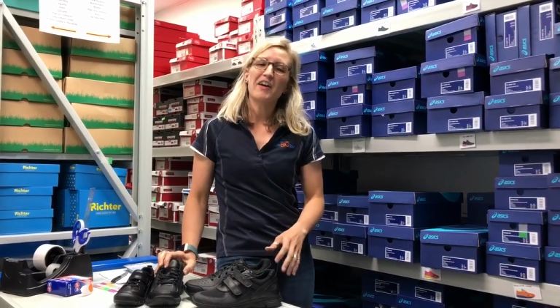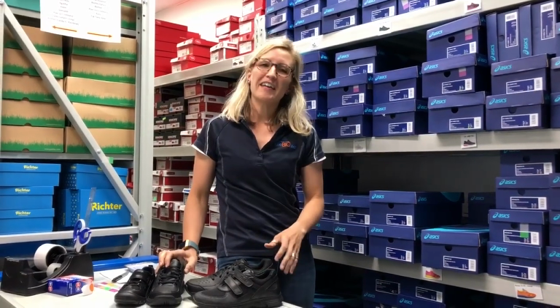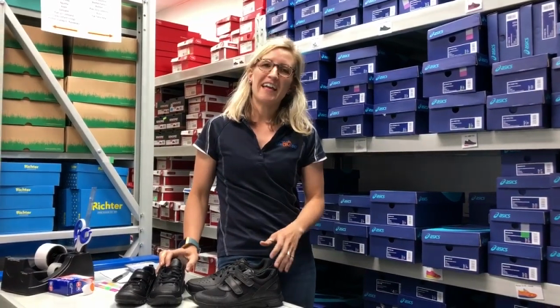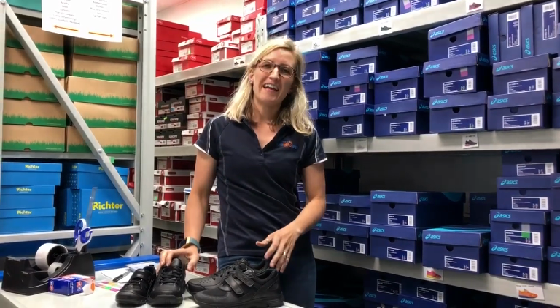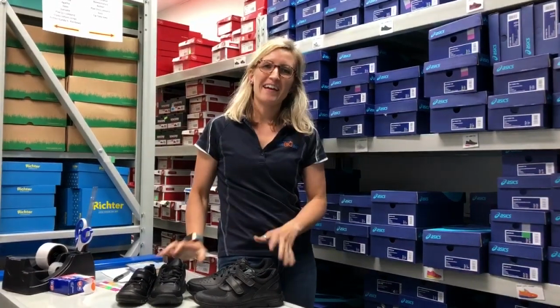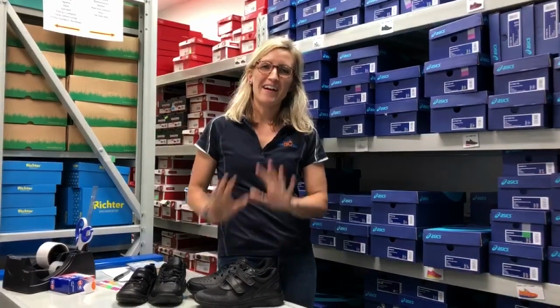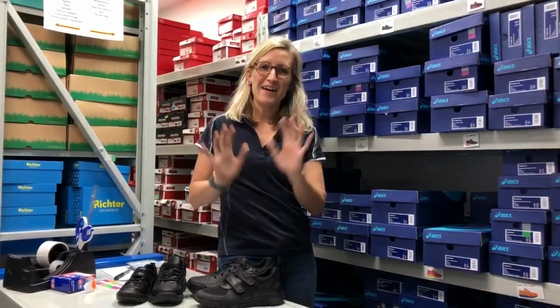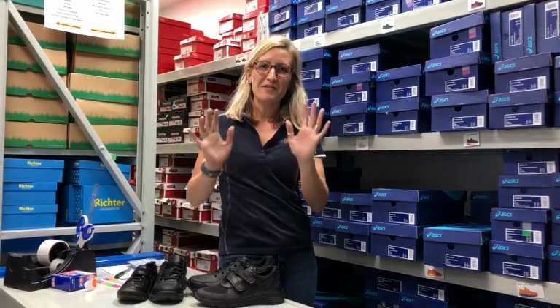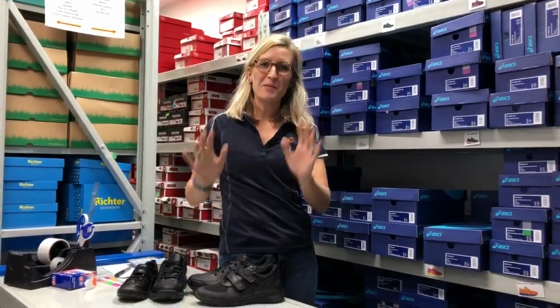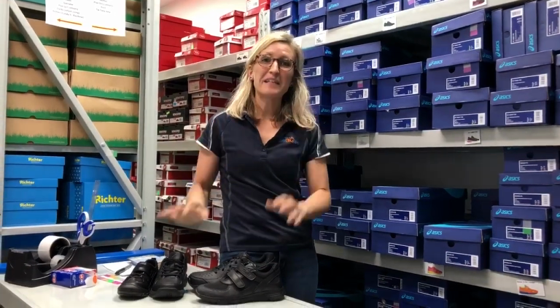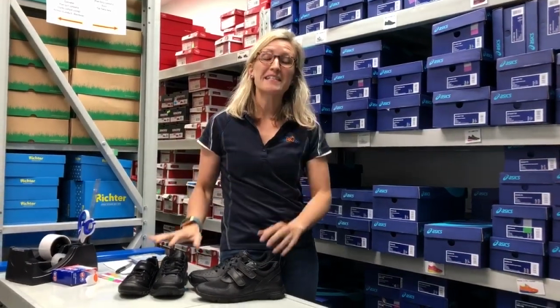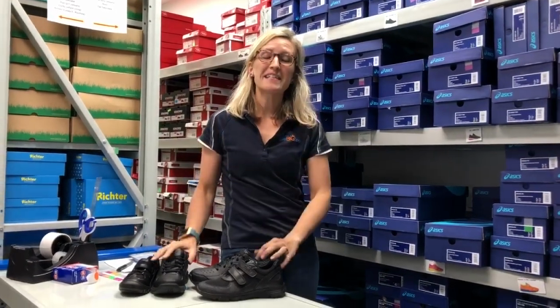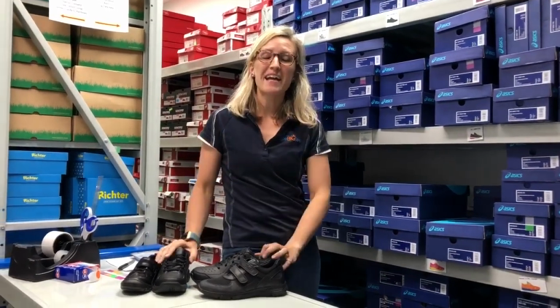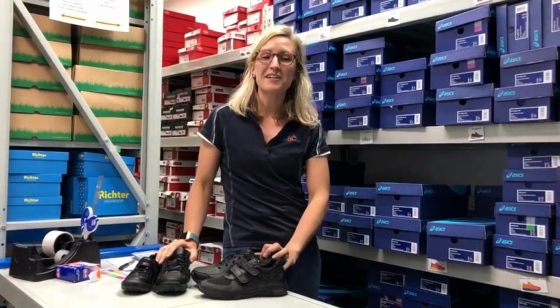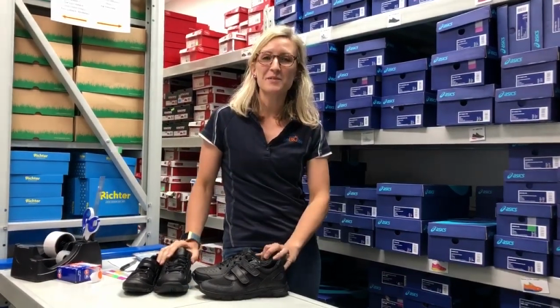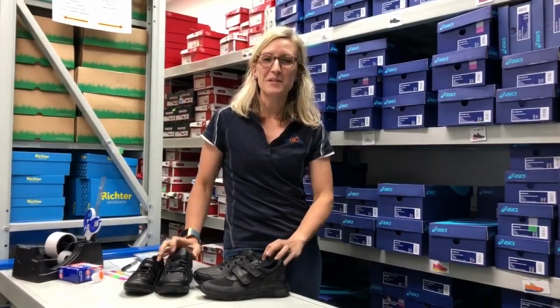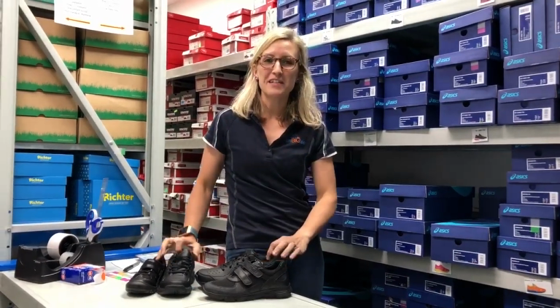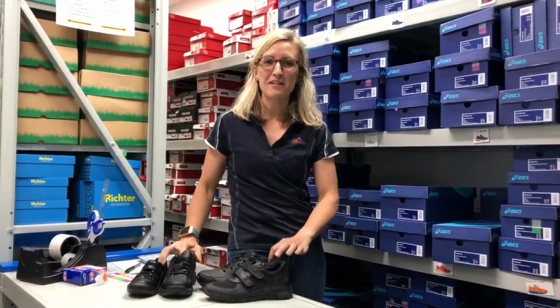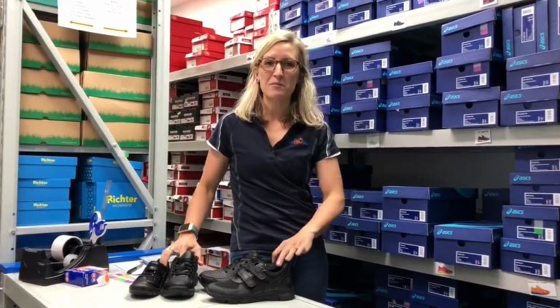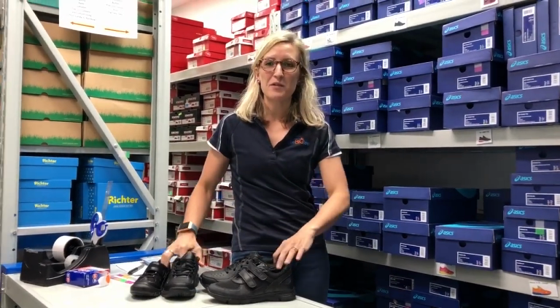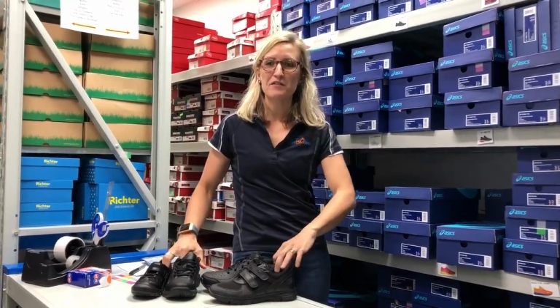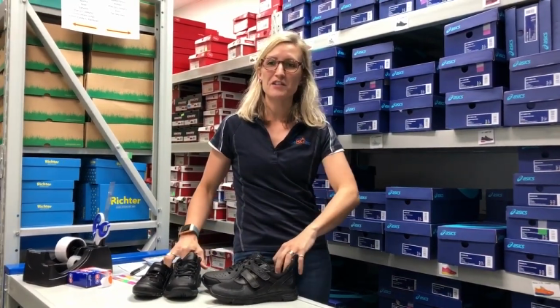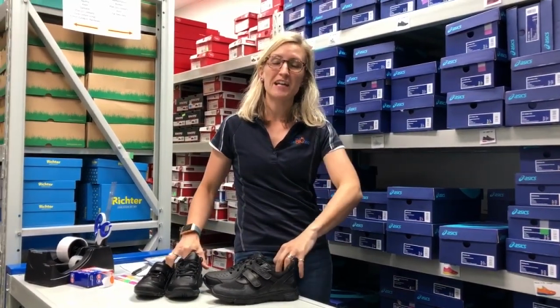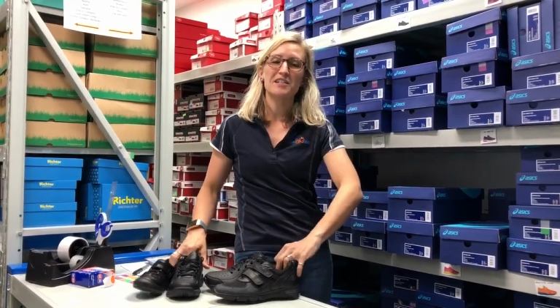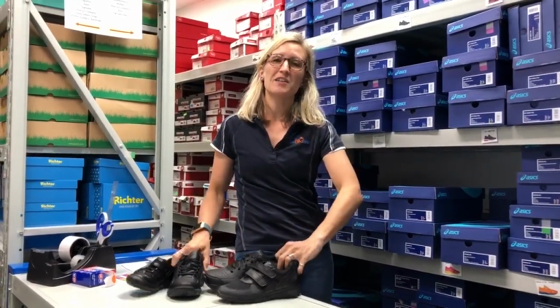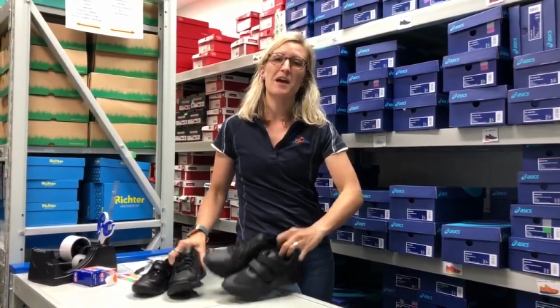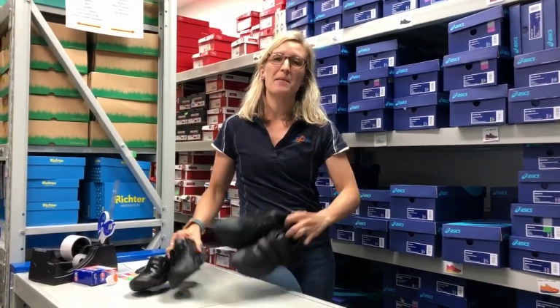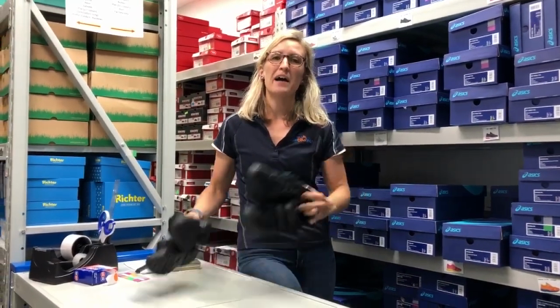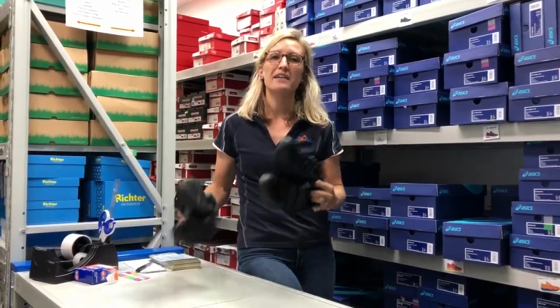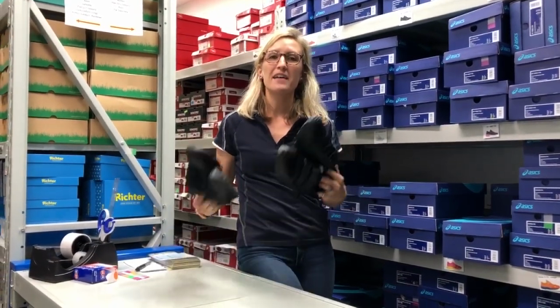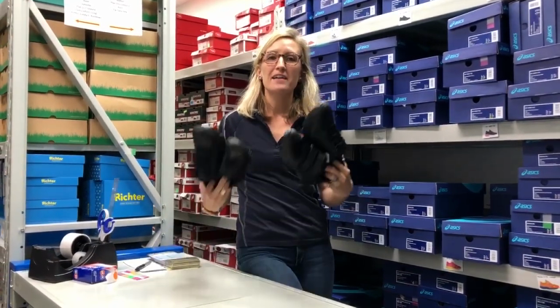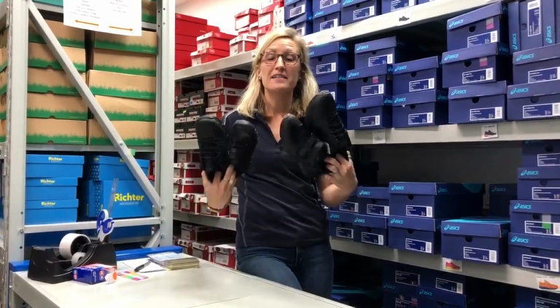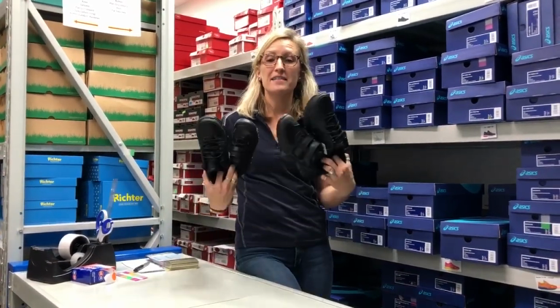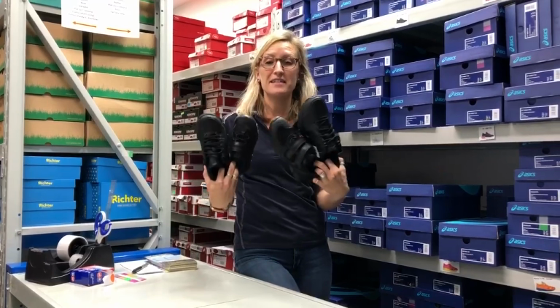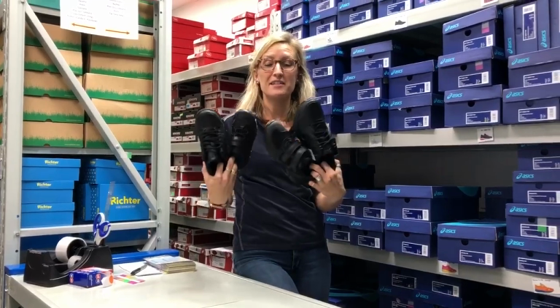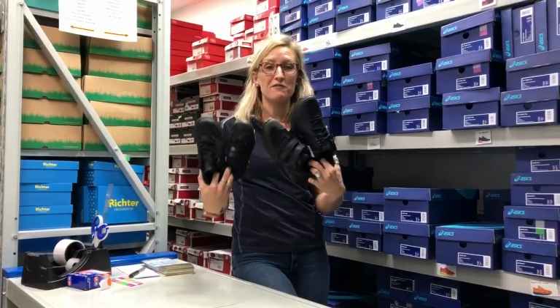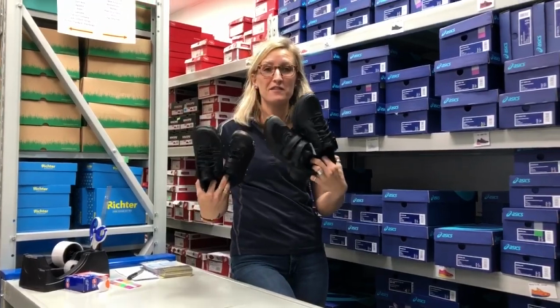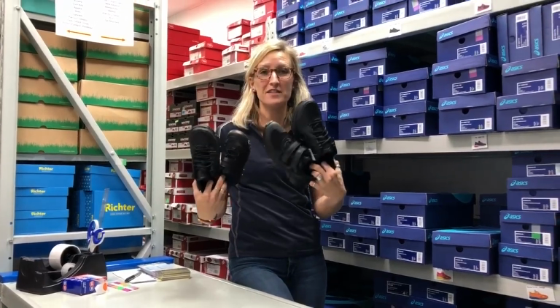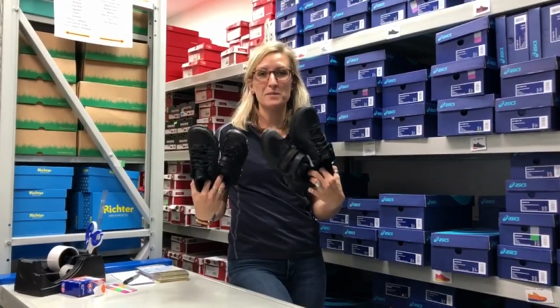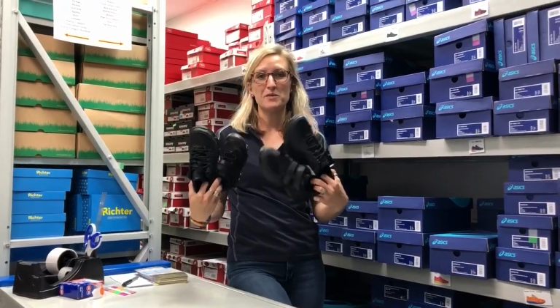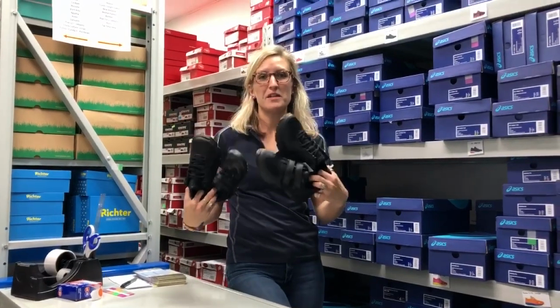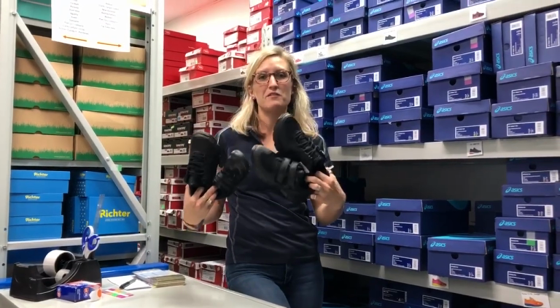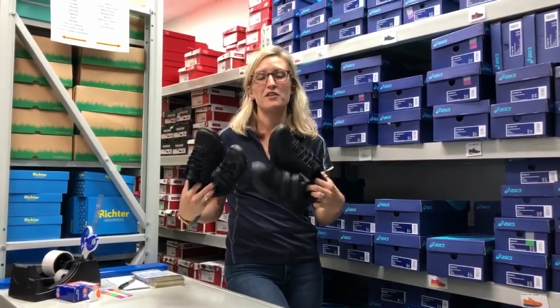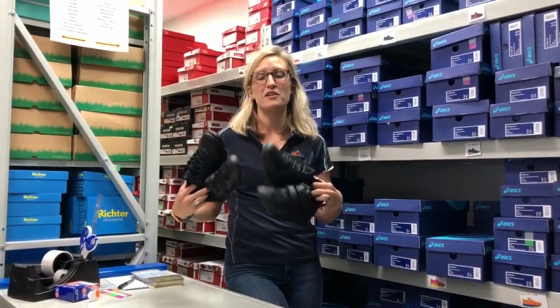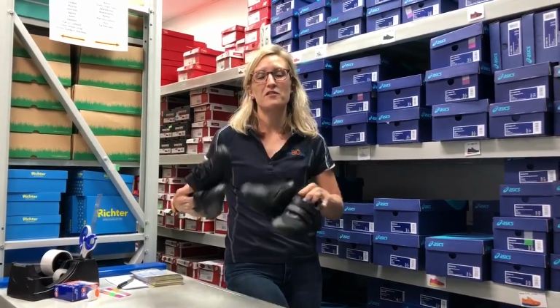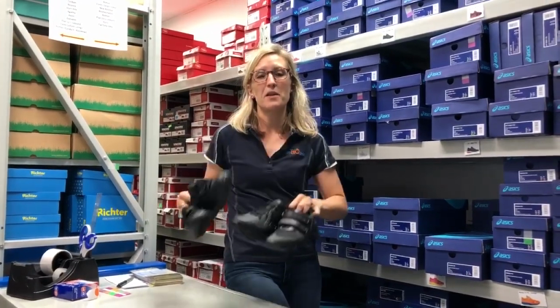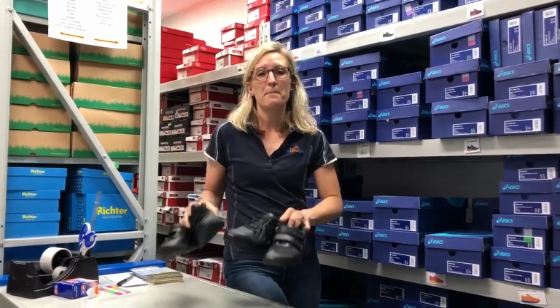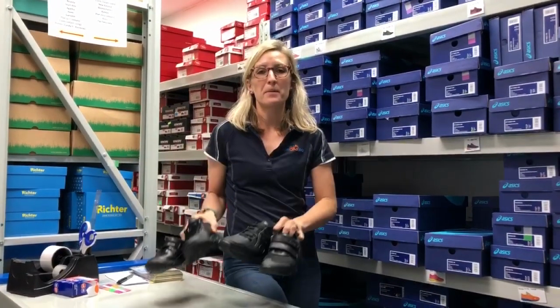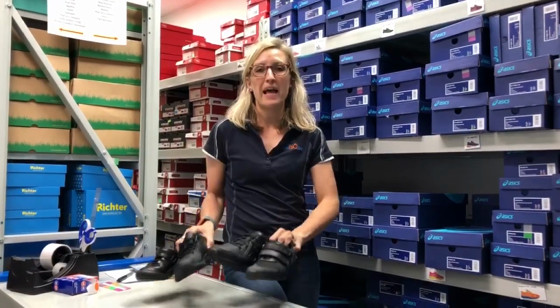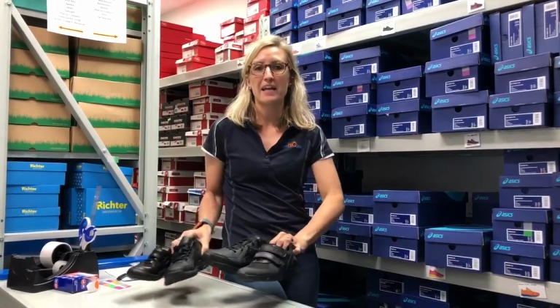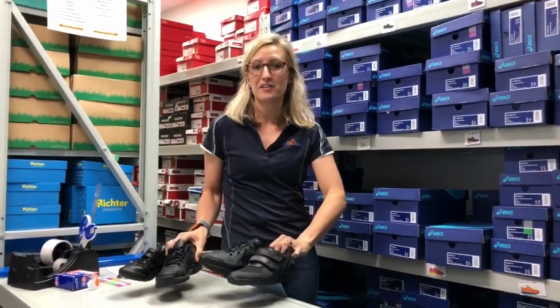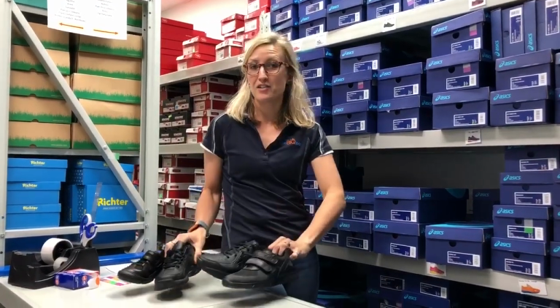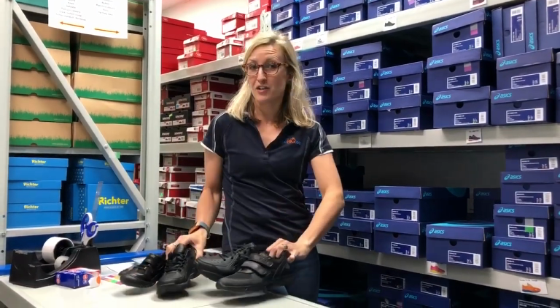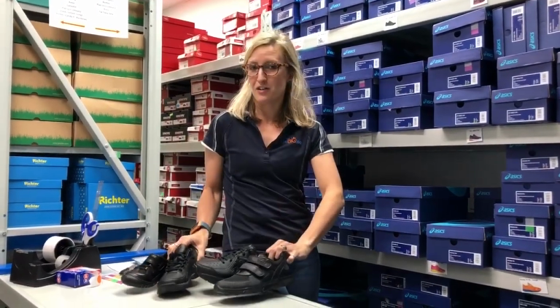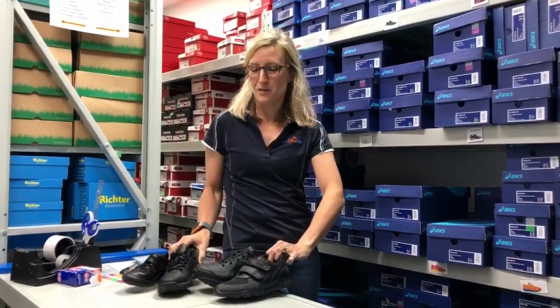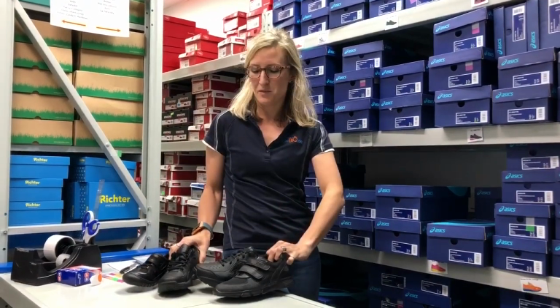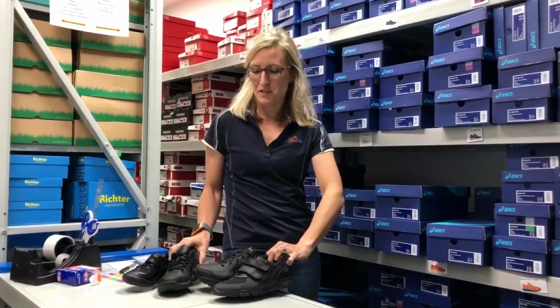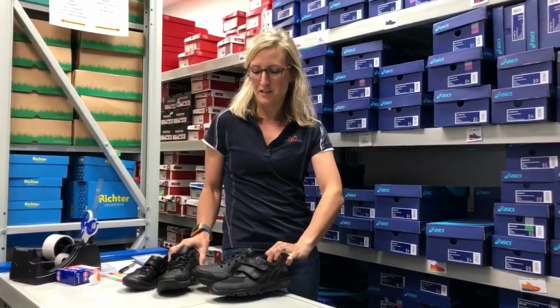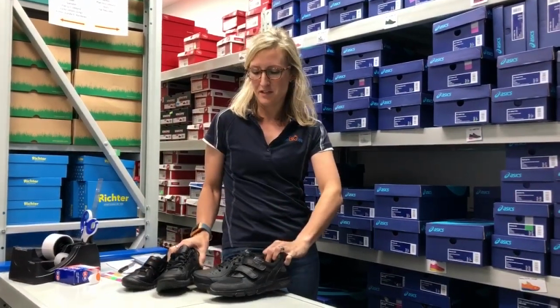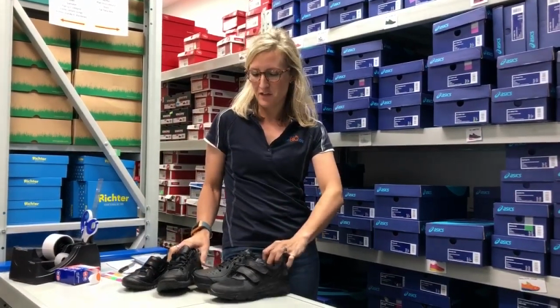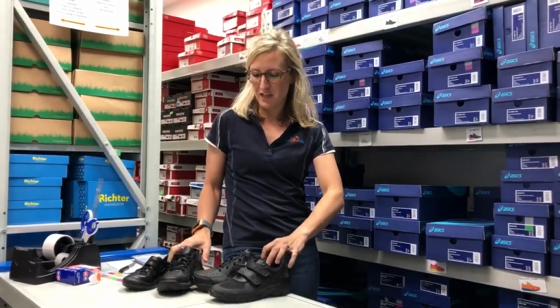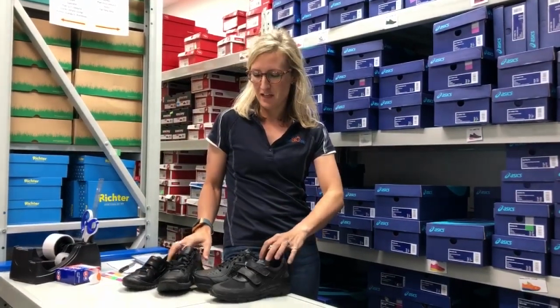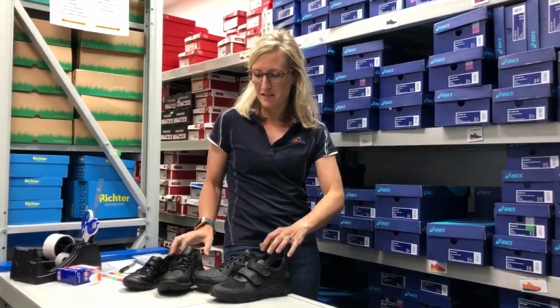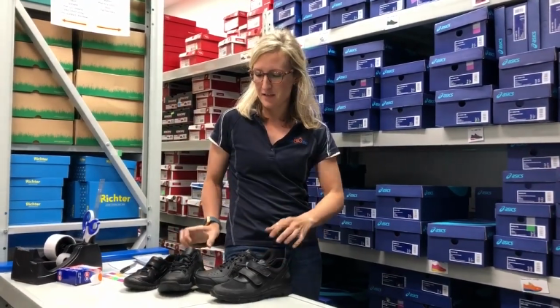Hi everyone. Today I just wanted to have a brief chat to you about the difference between a few different black jogger options for your kids.